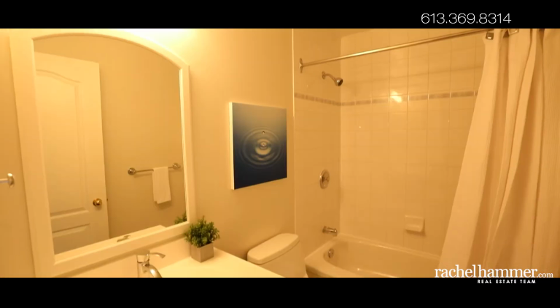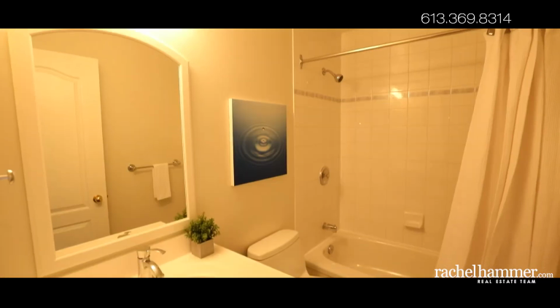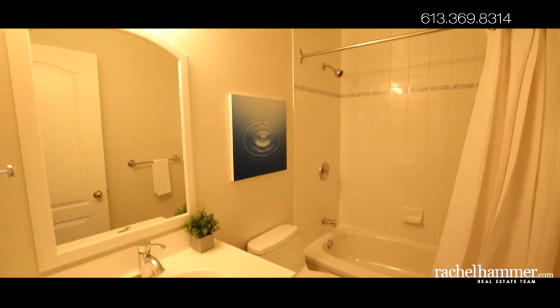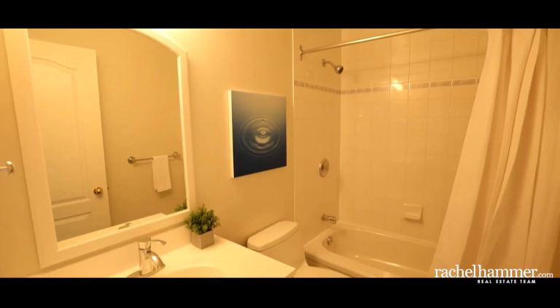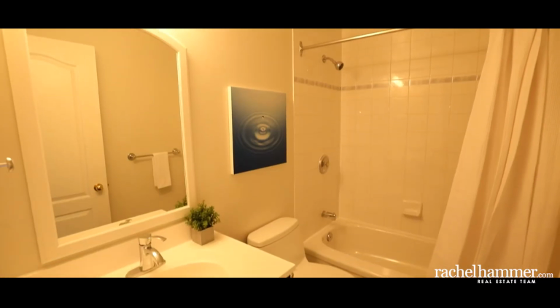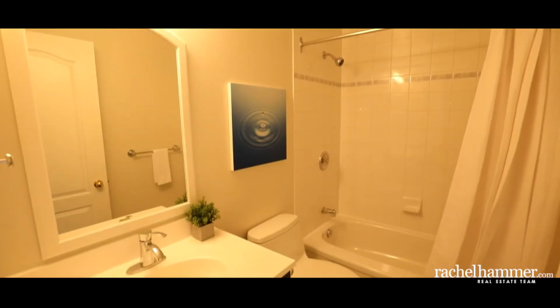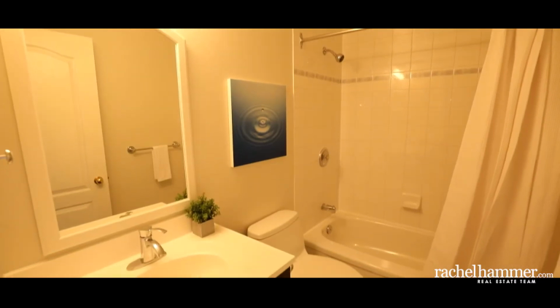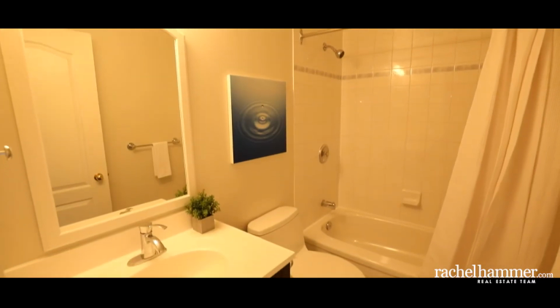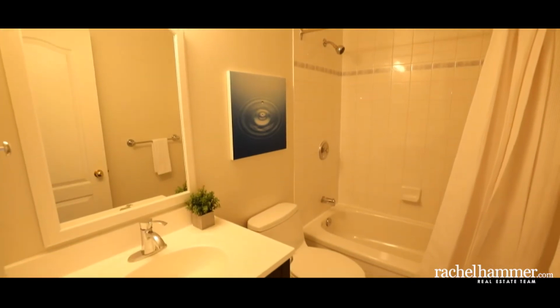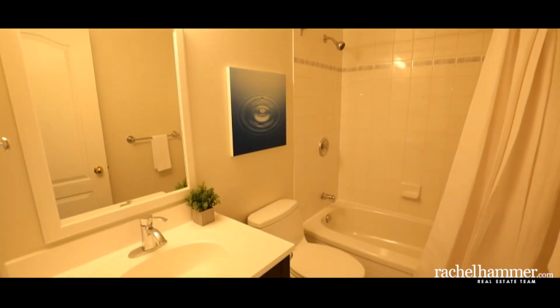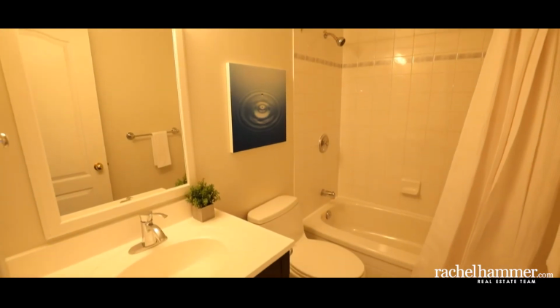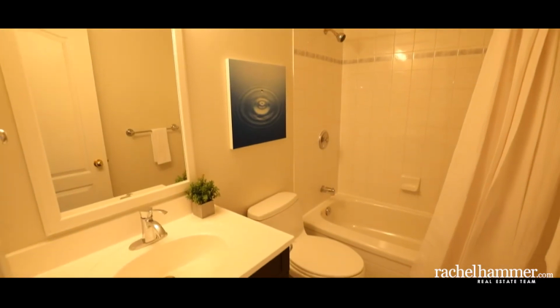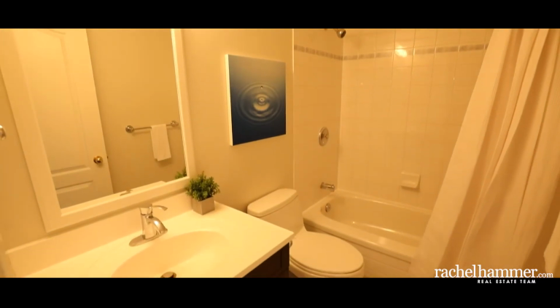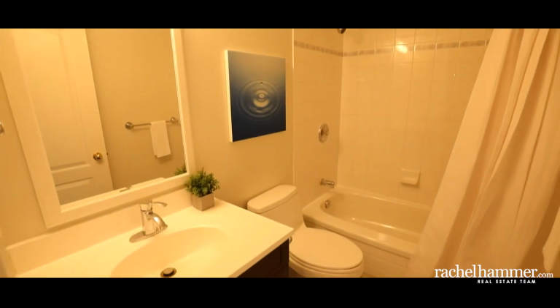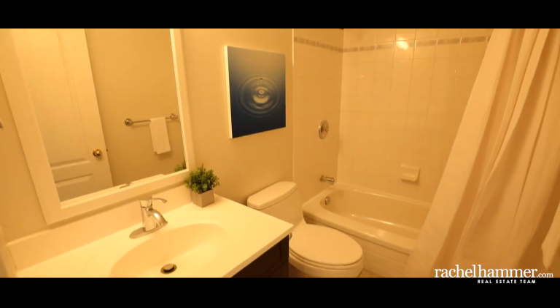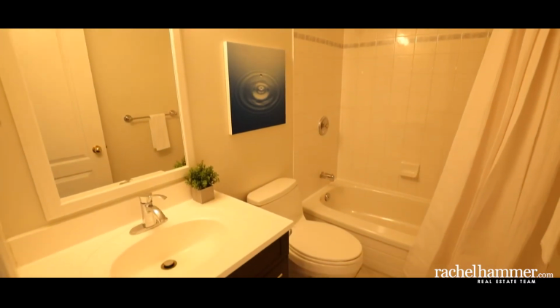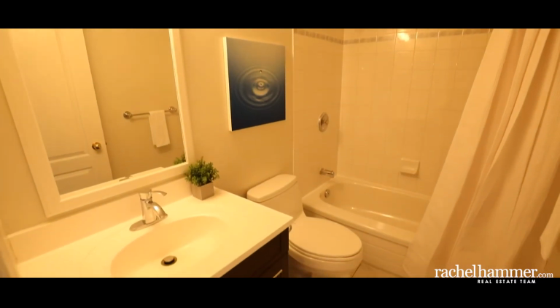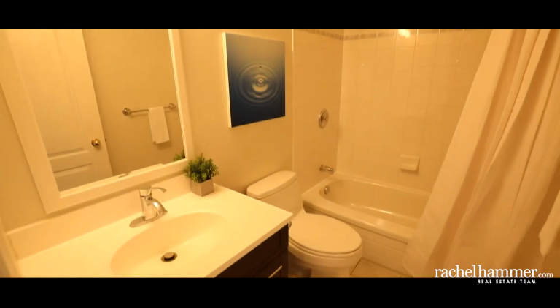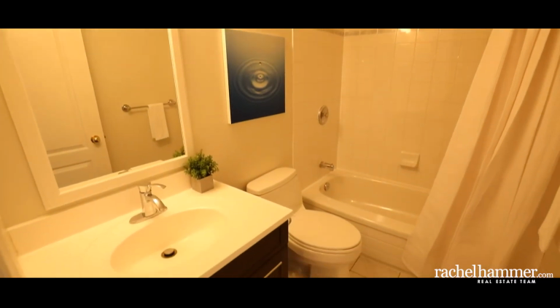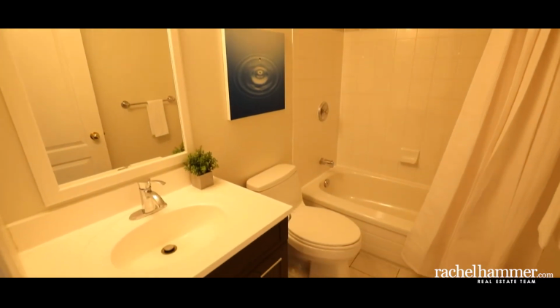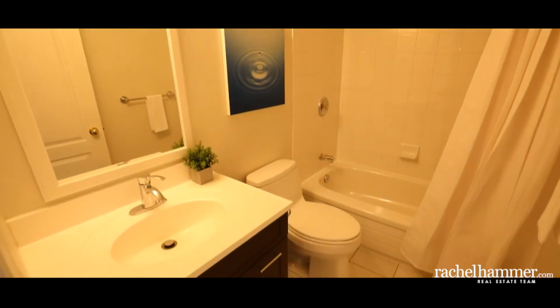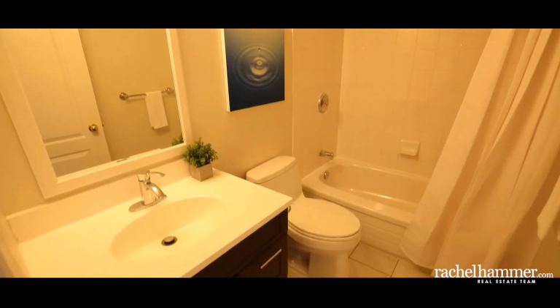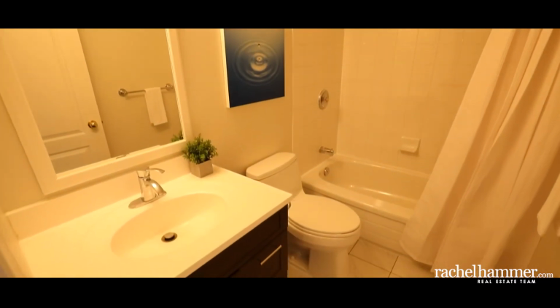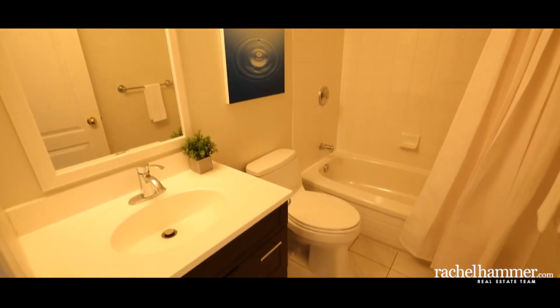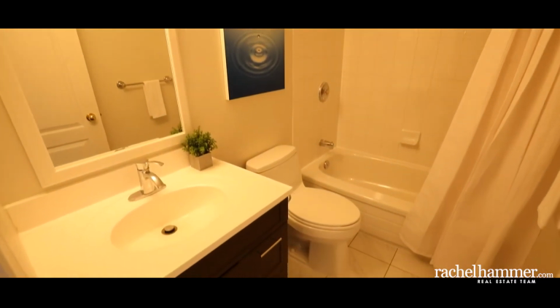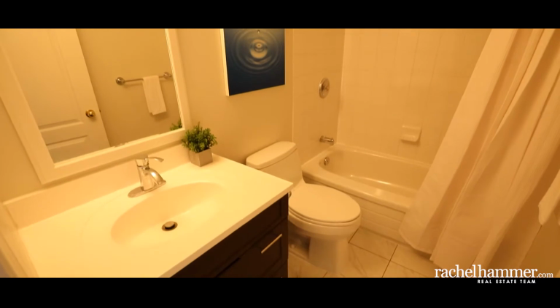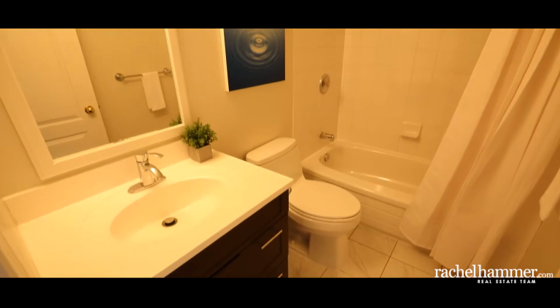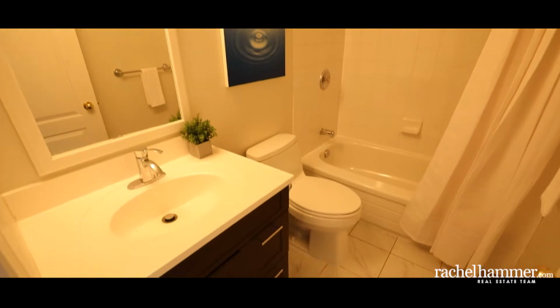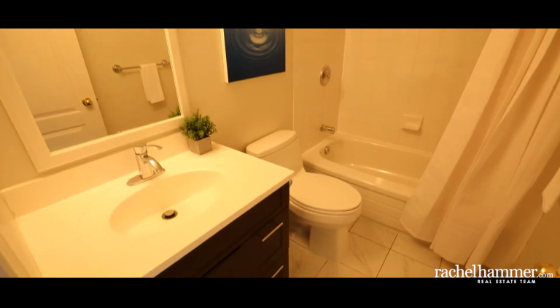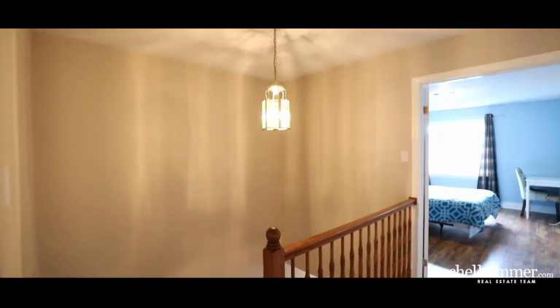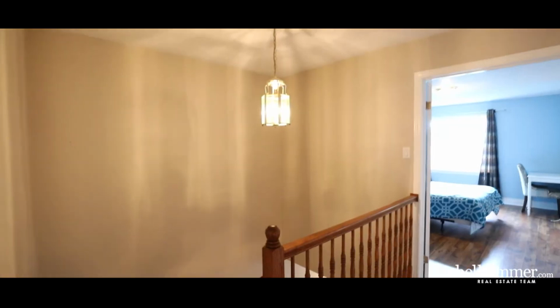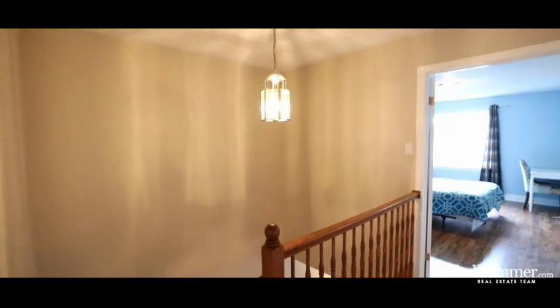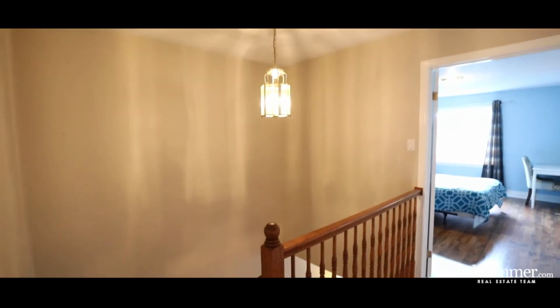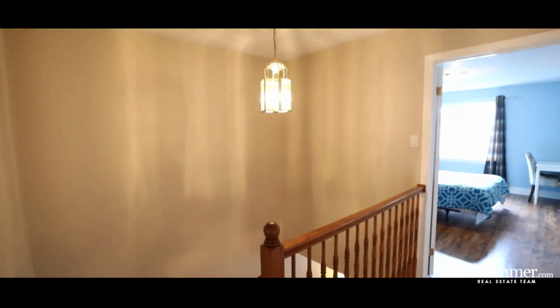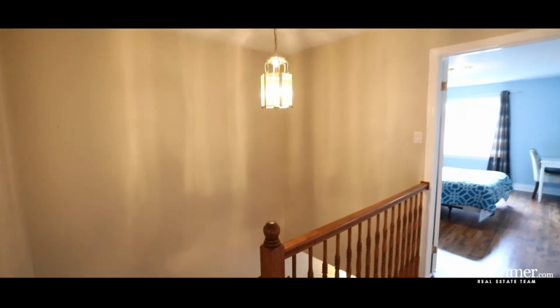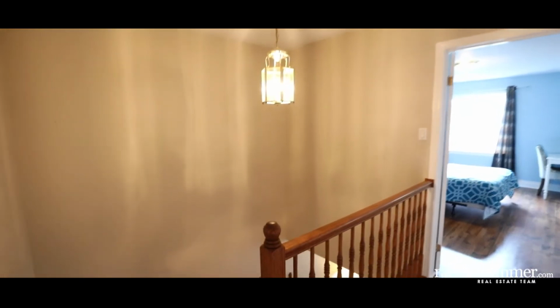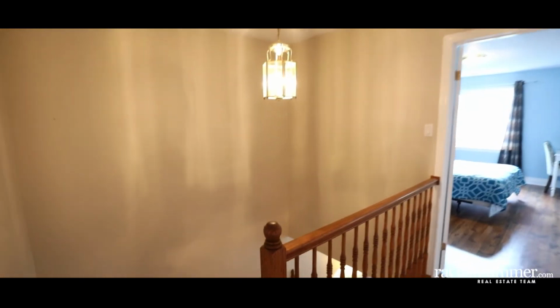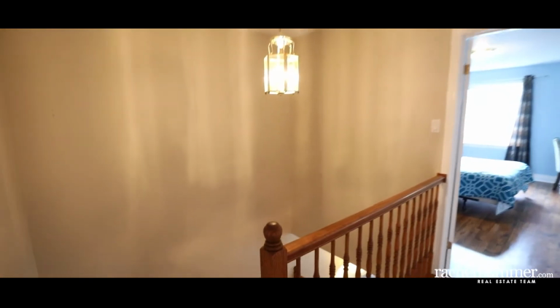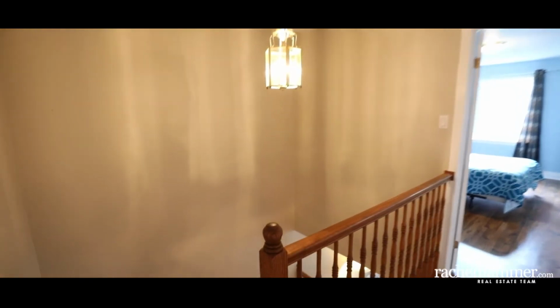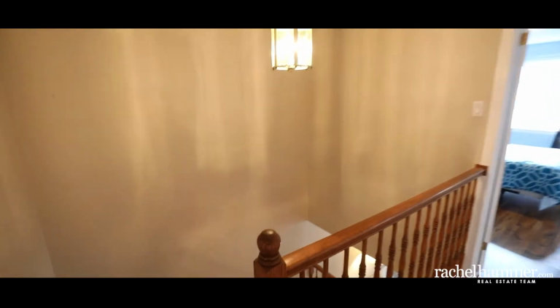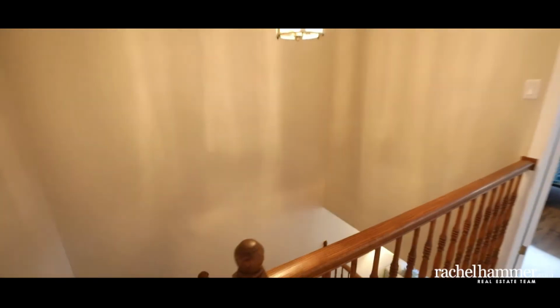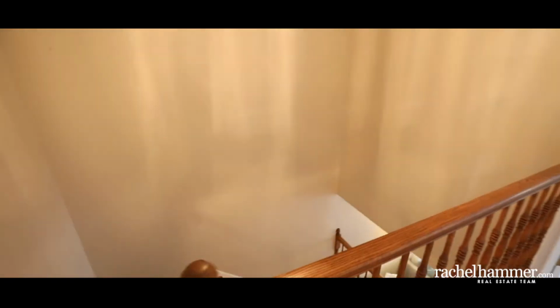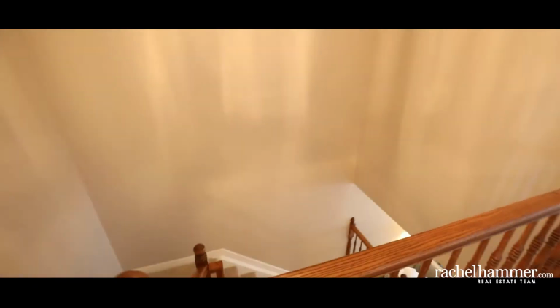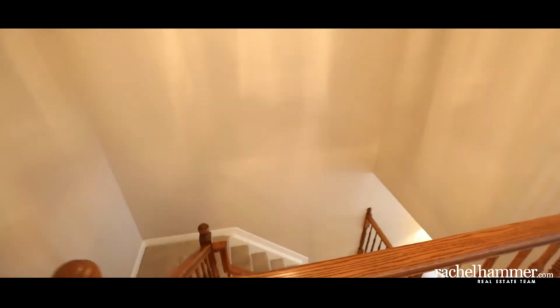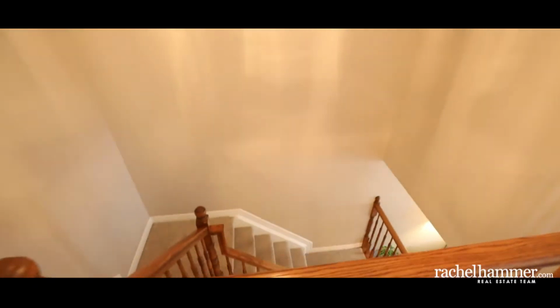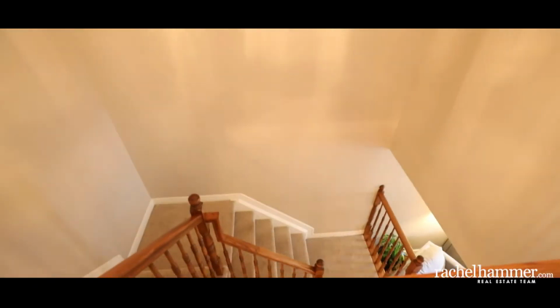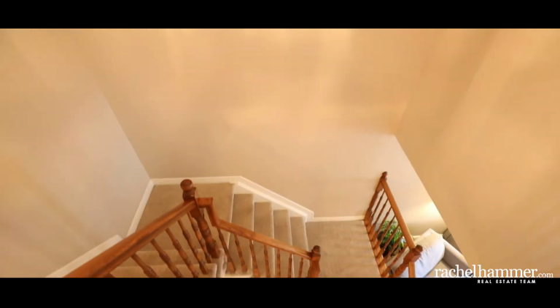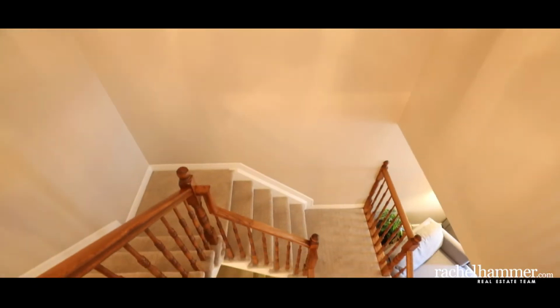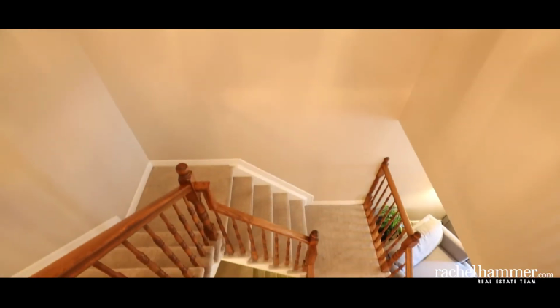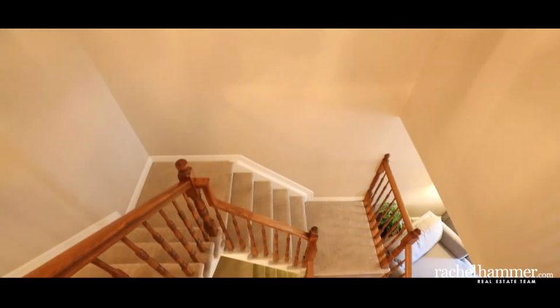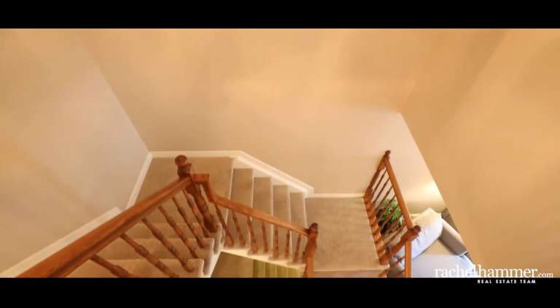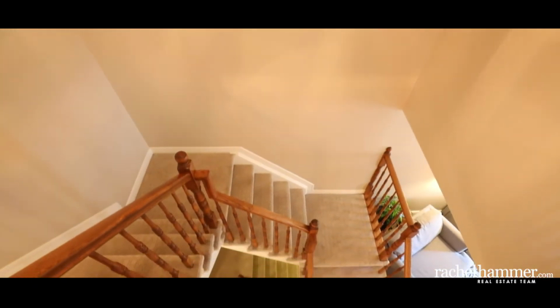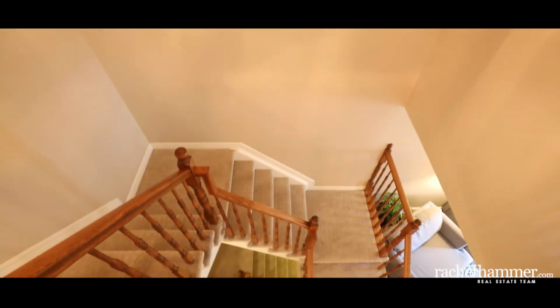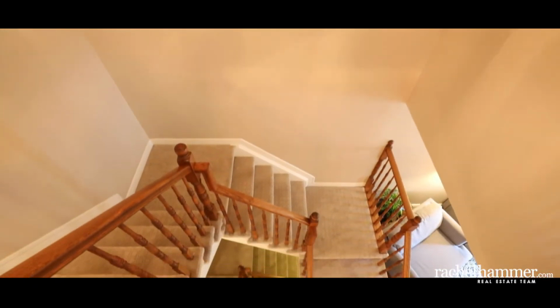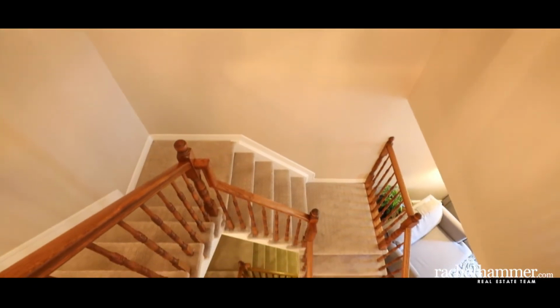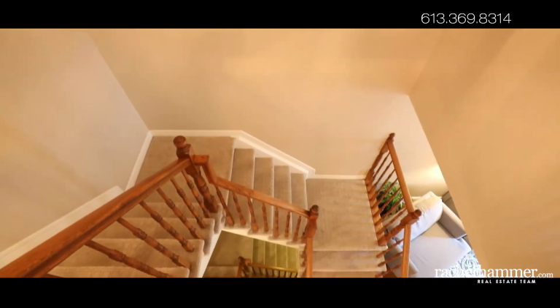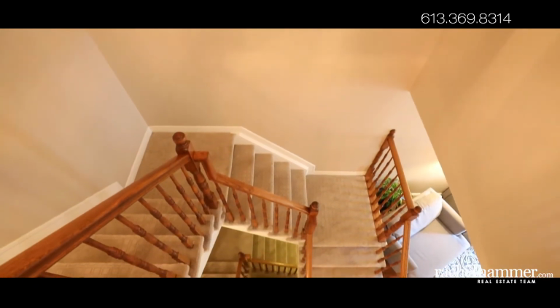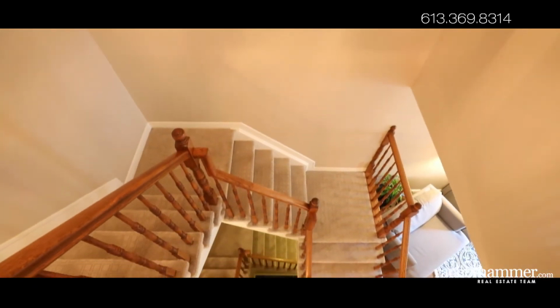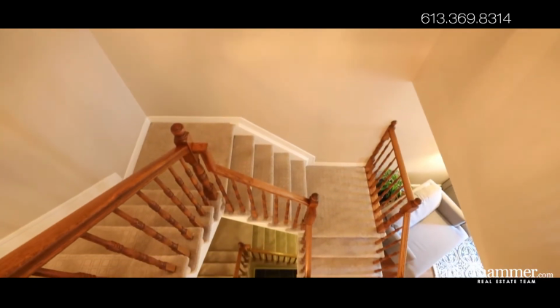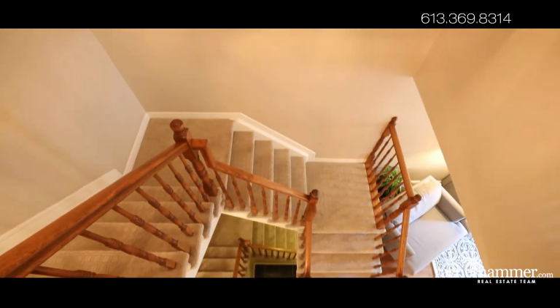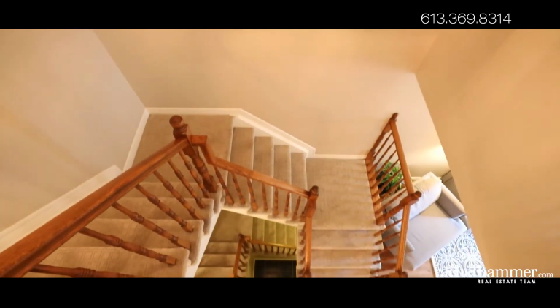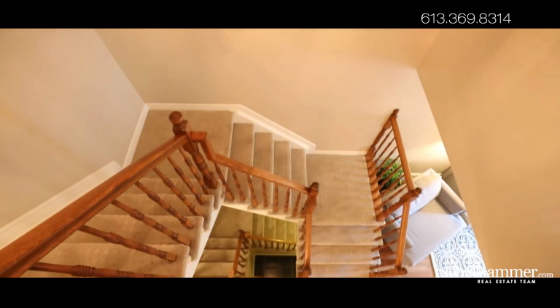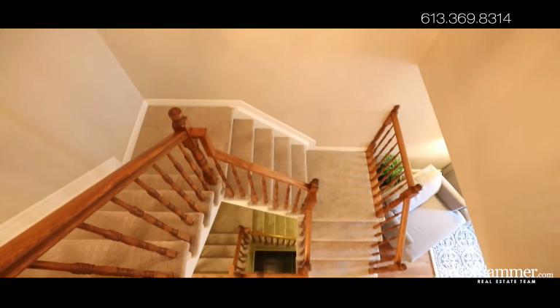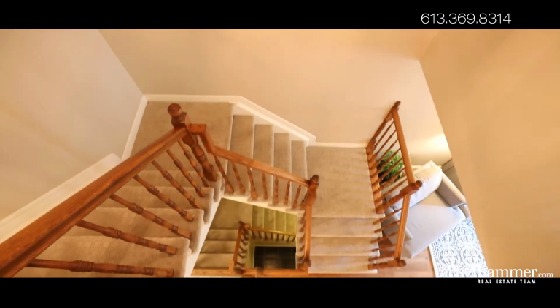For your convenience, this home offers a second floor laundry facility including a high-capacity washer and dryer and built-in storage cabinets.